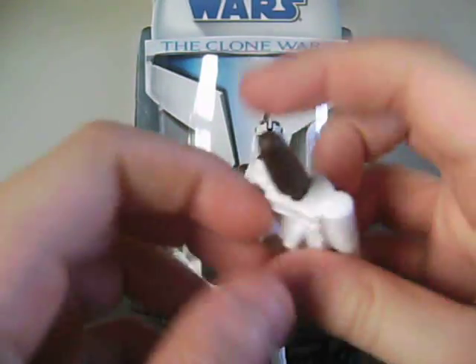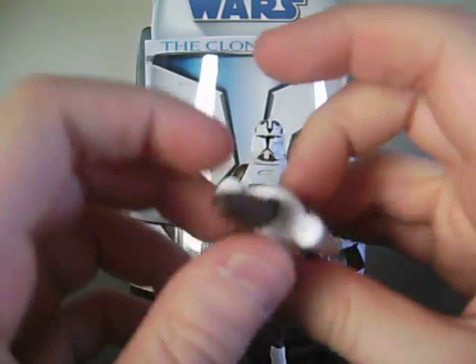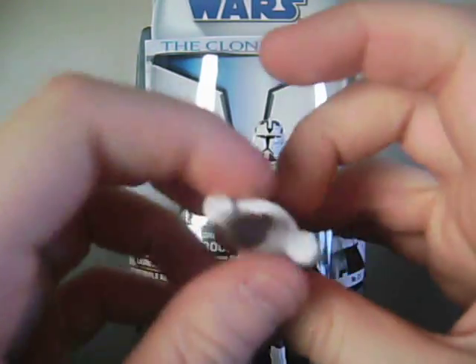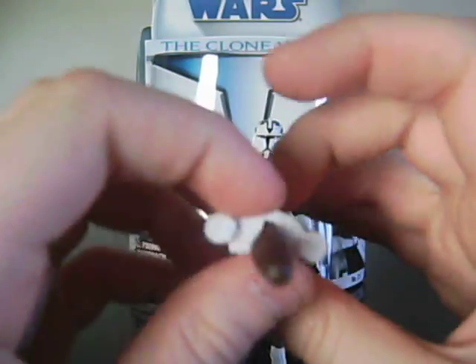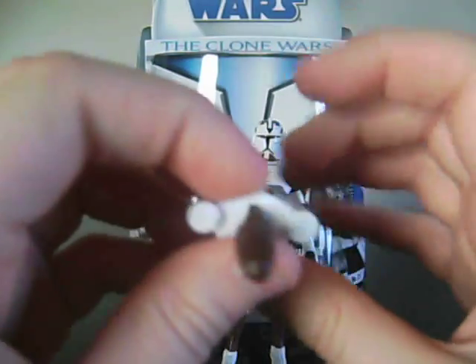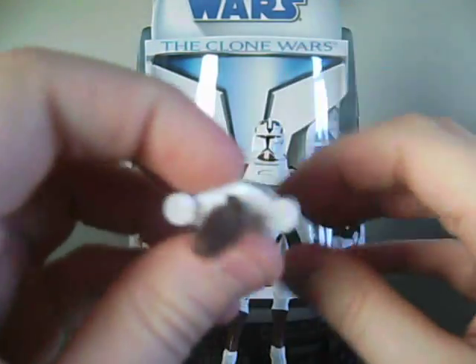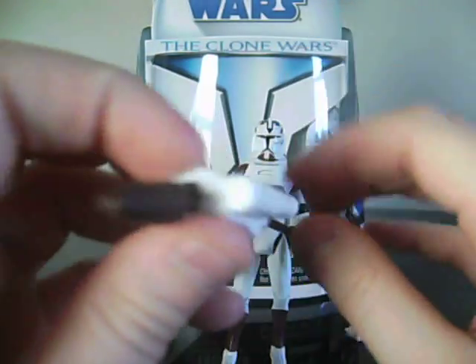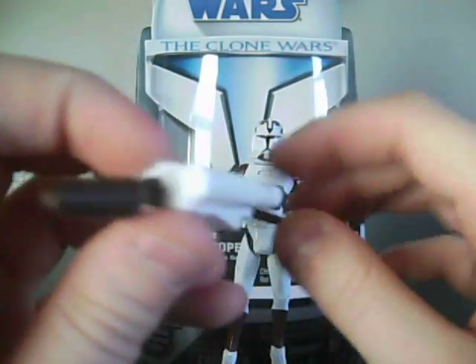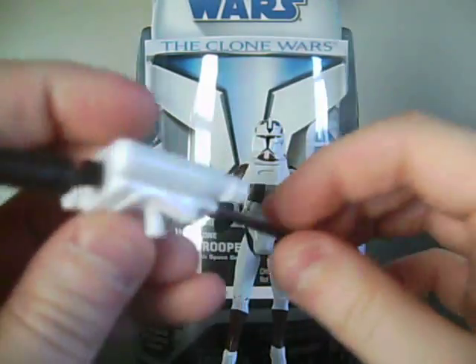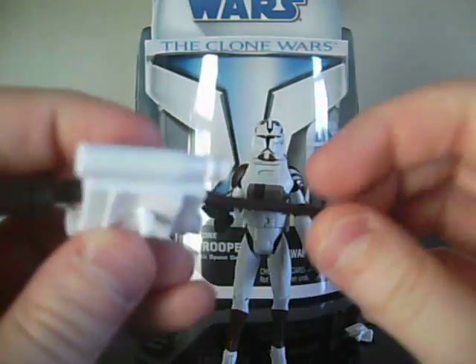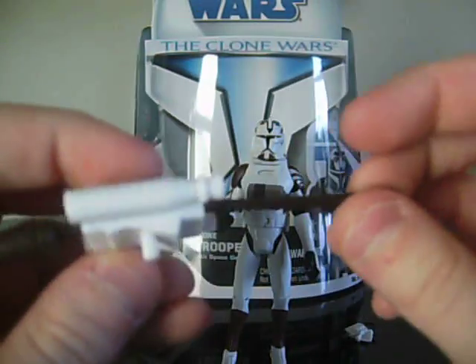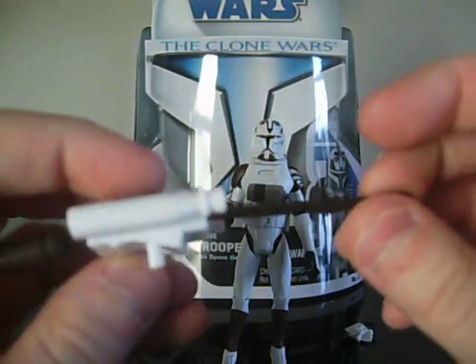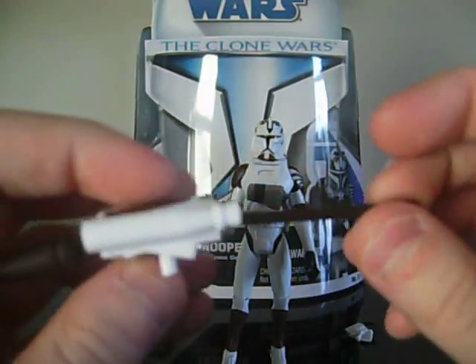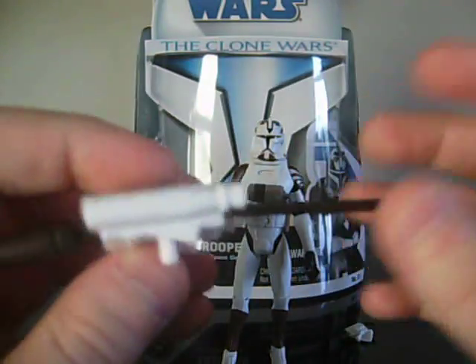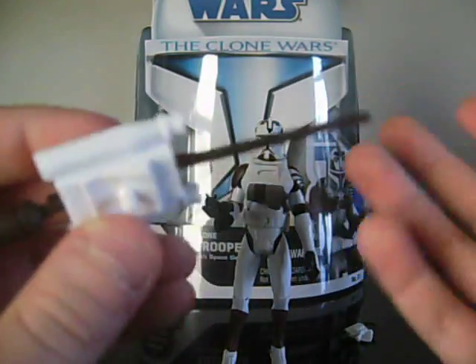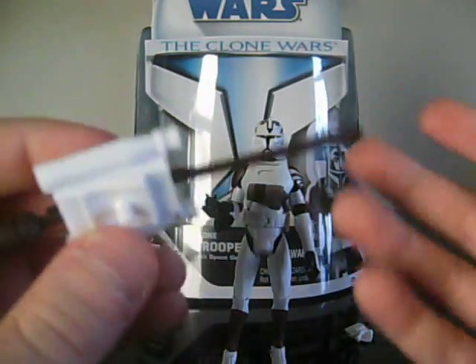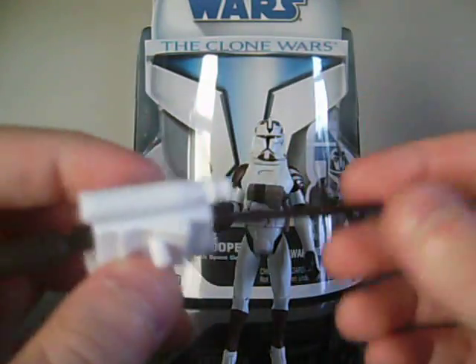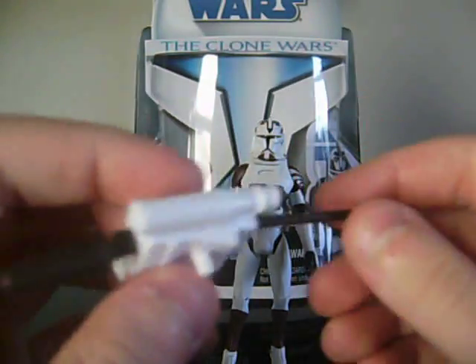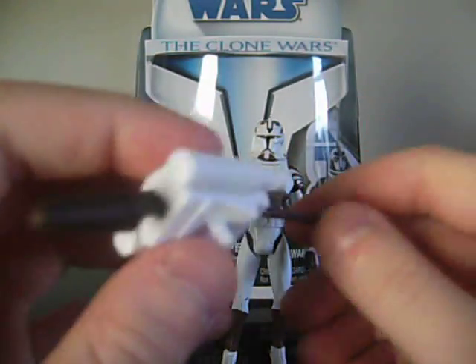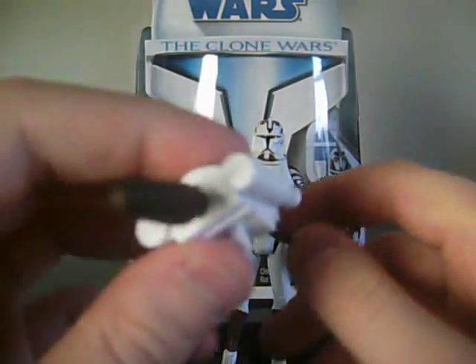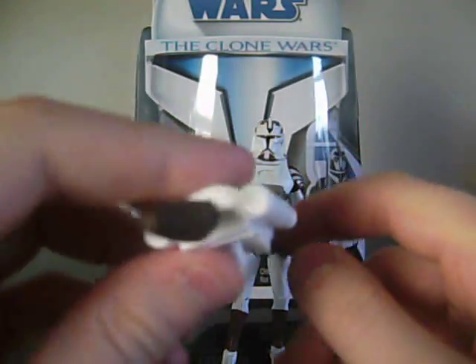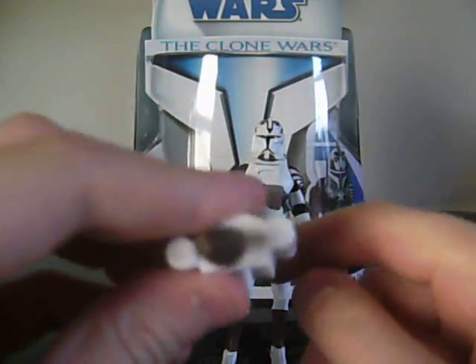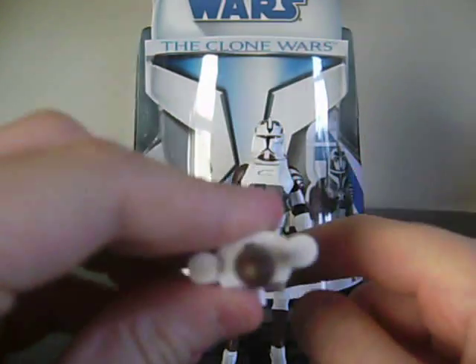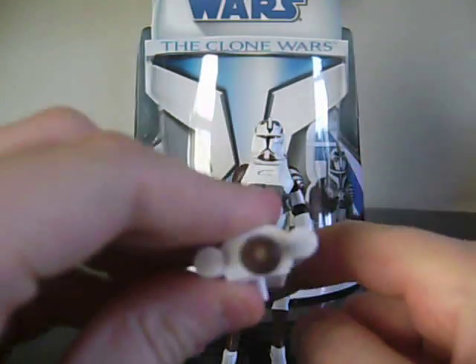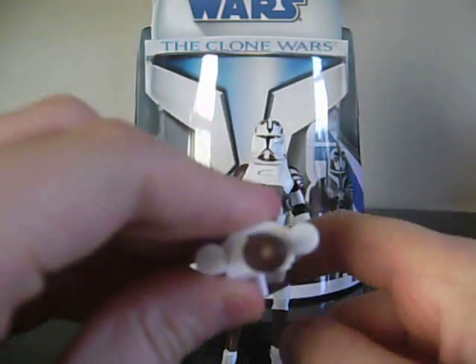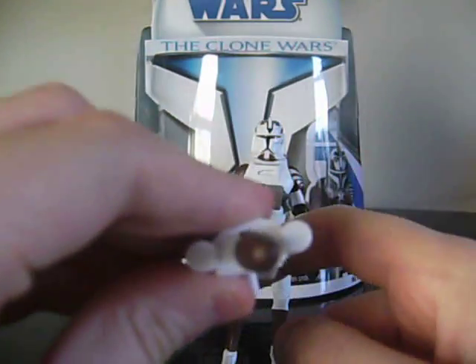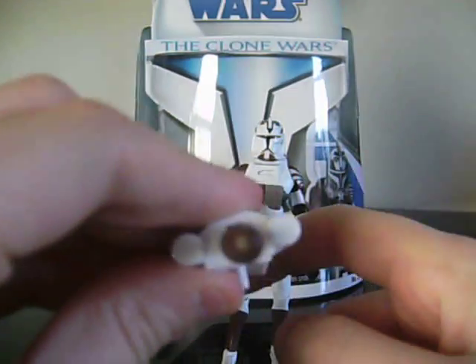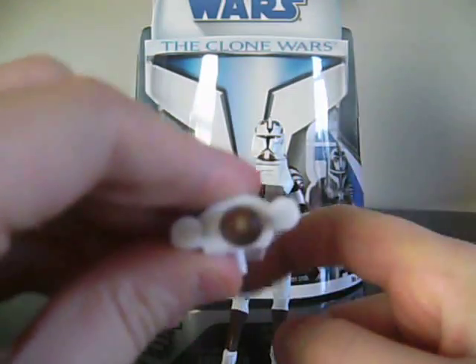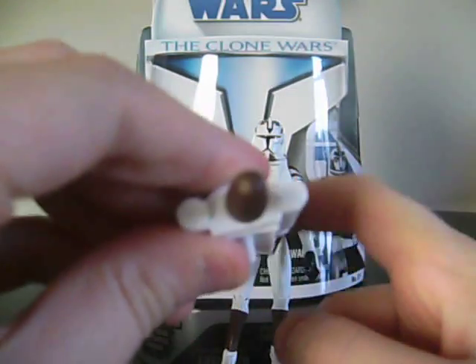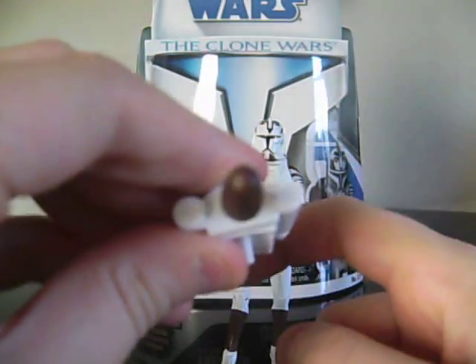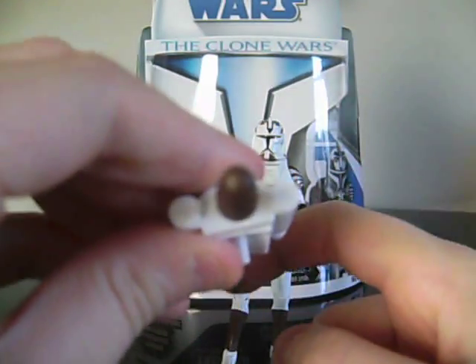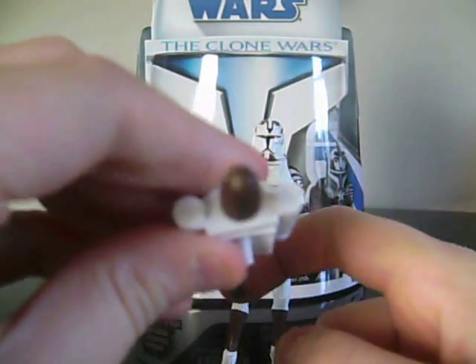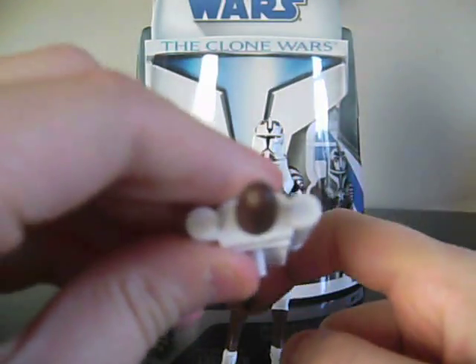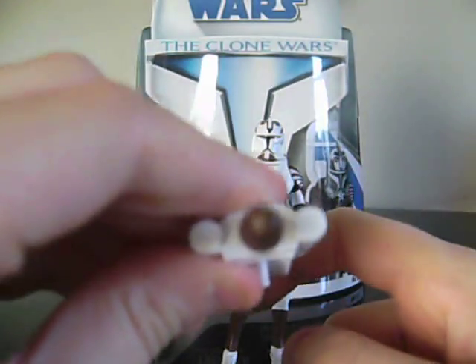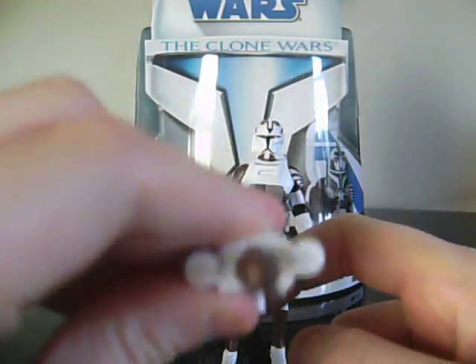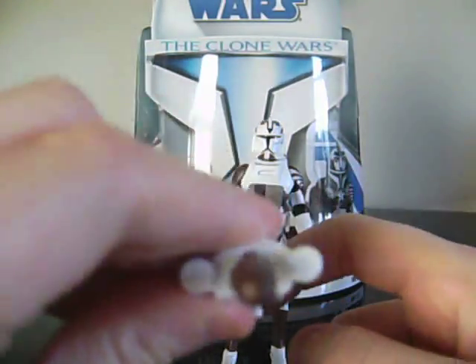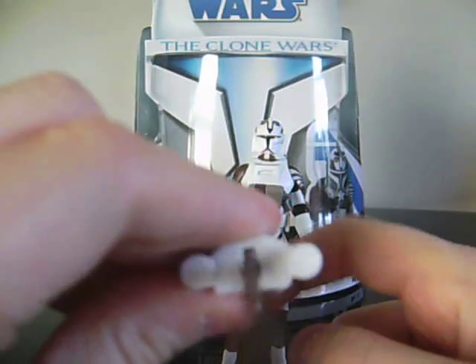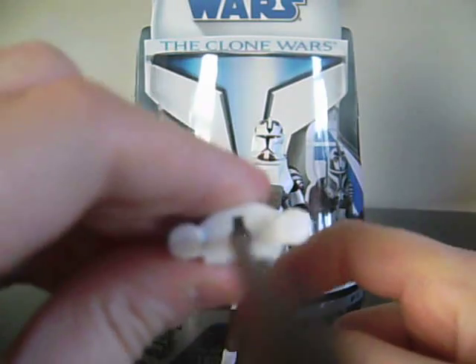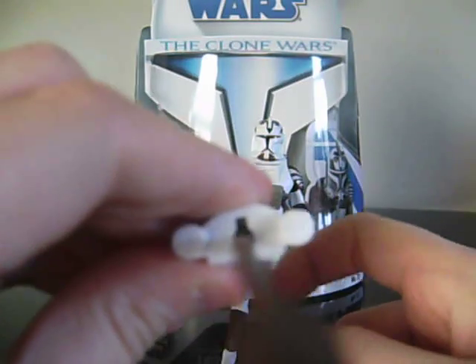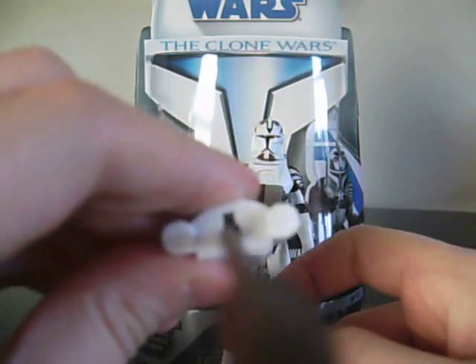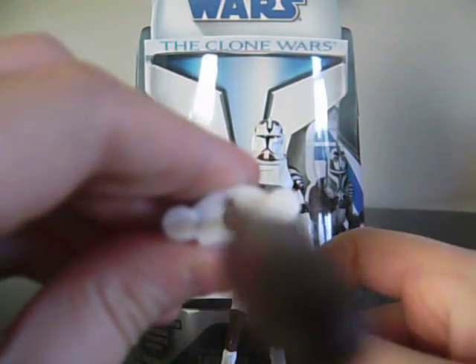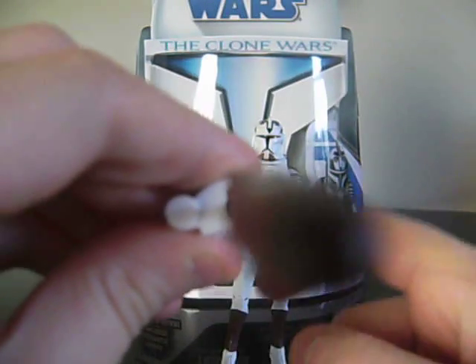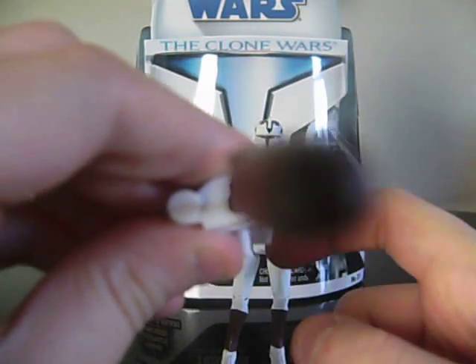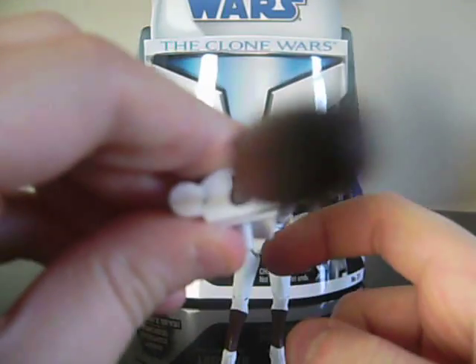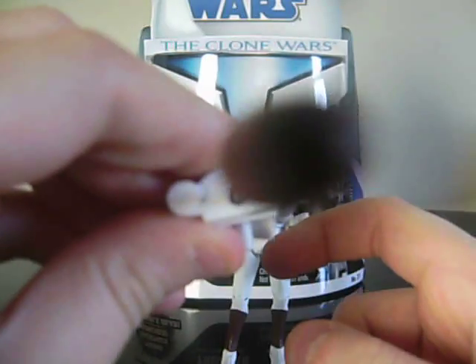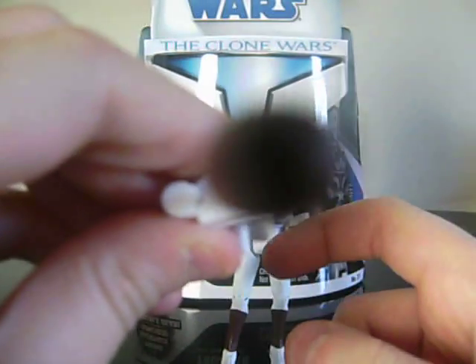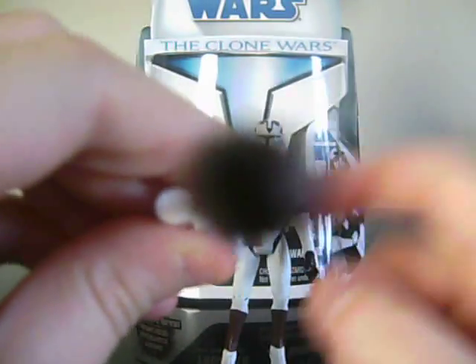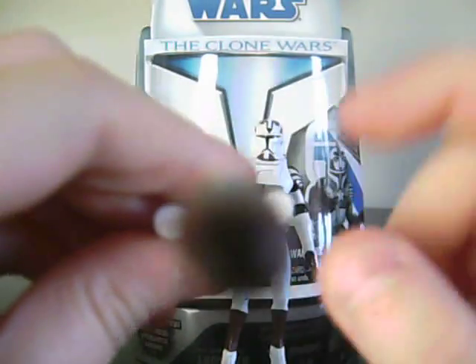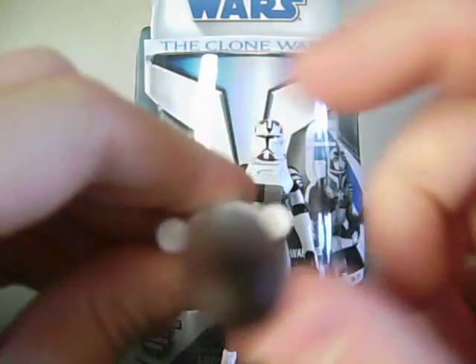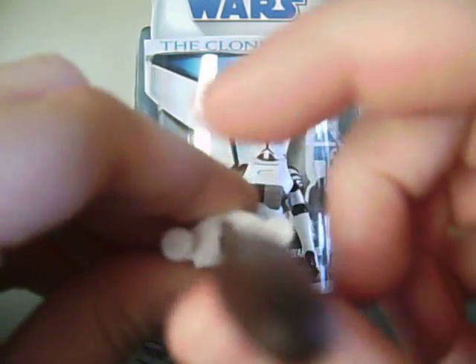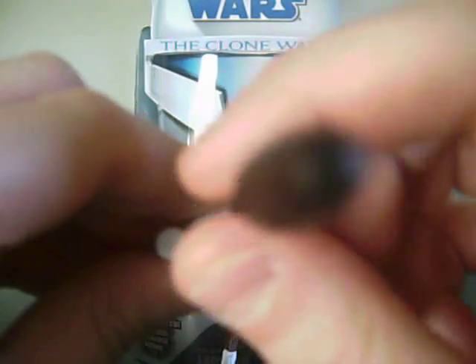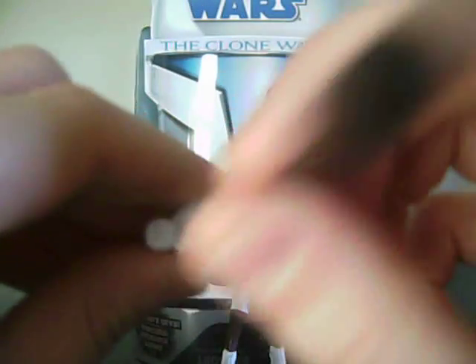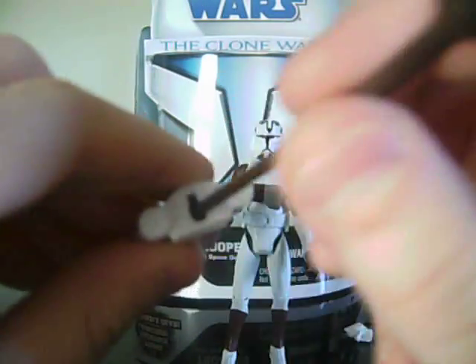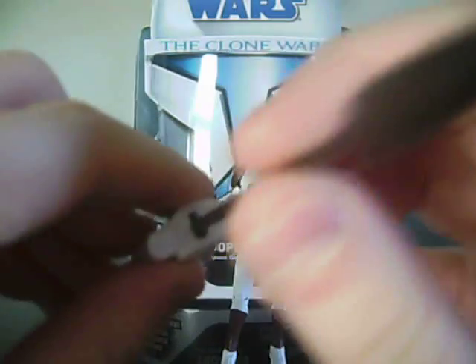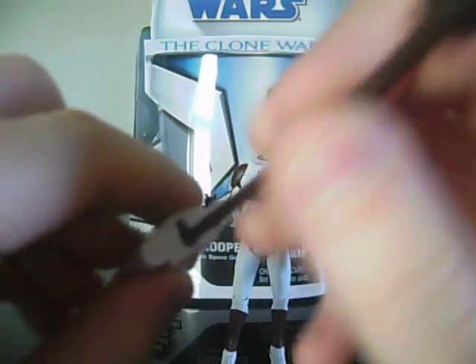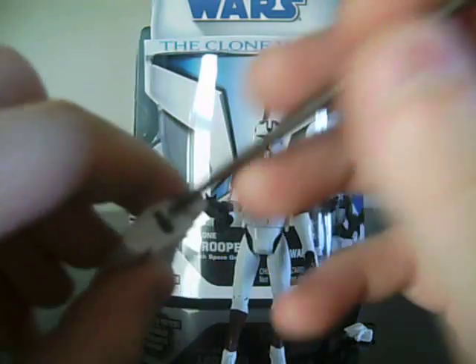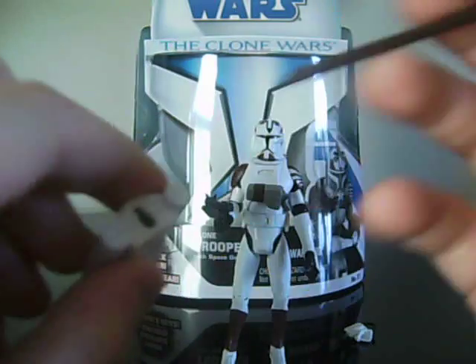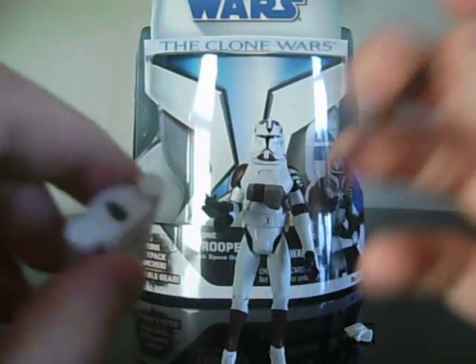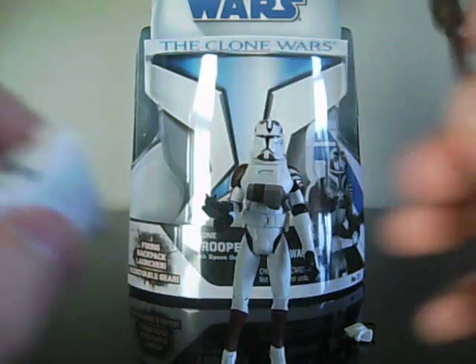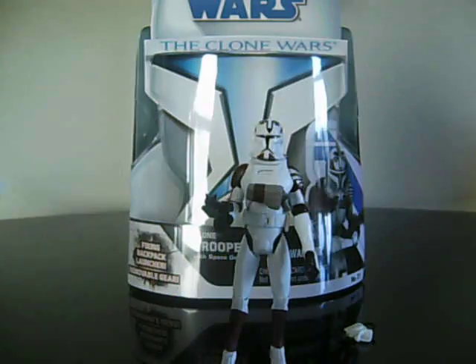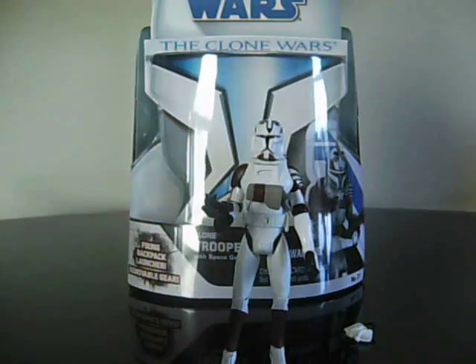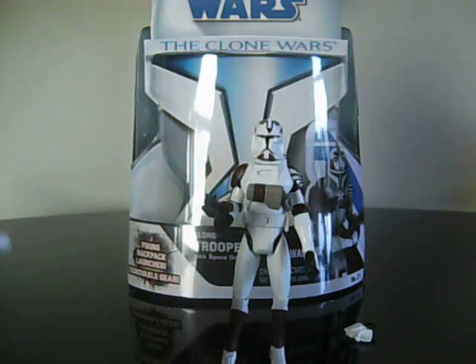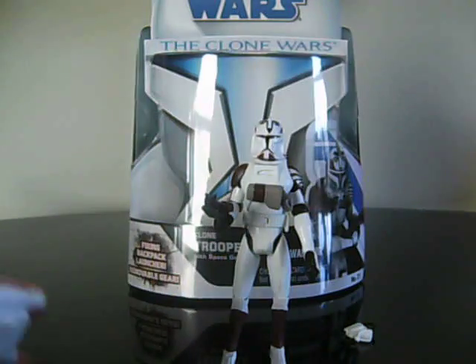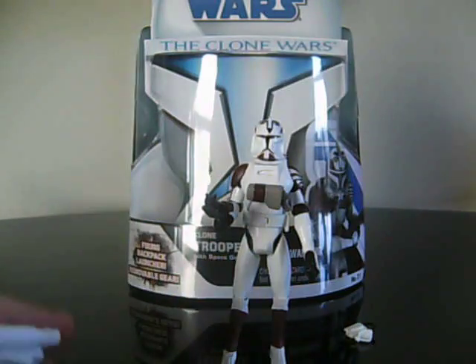I forgot to show that the jetpack still fires the missile — bam. I didn't even fire it the whole way.